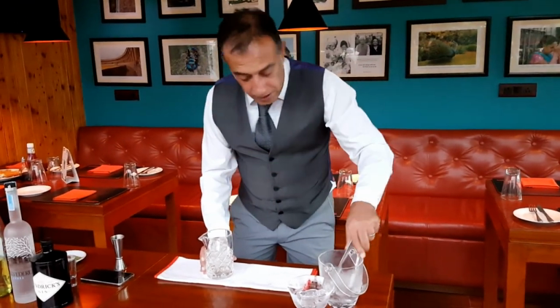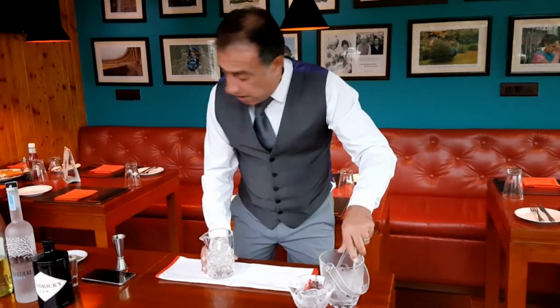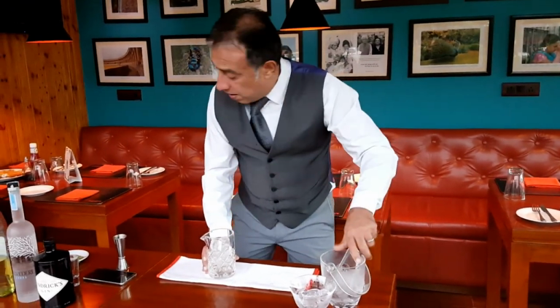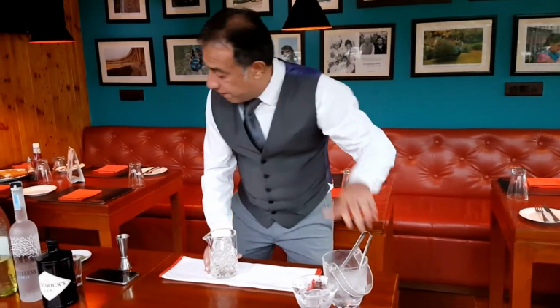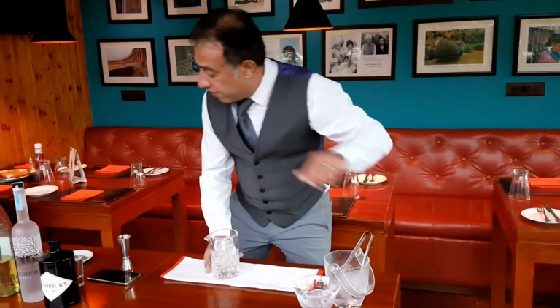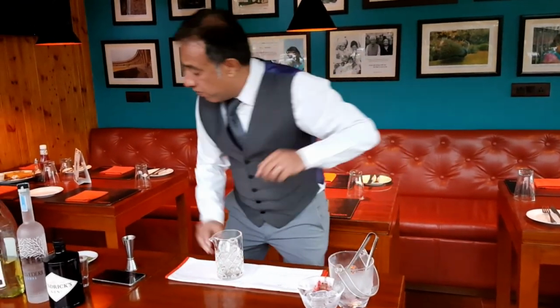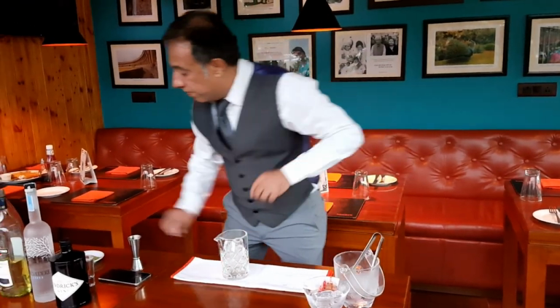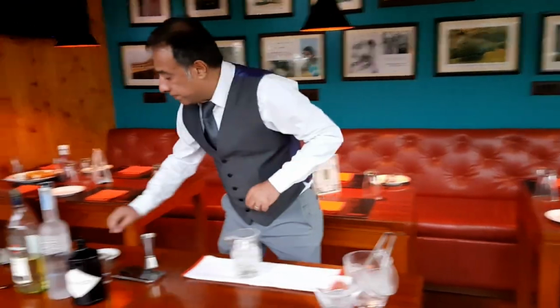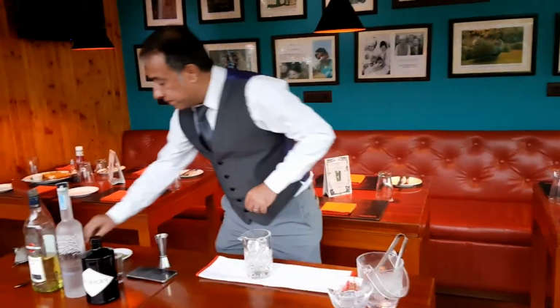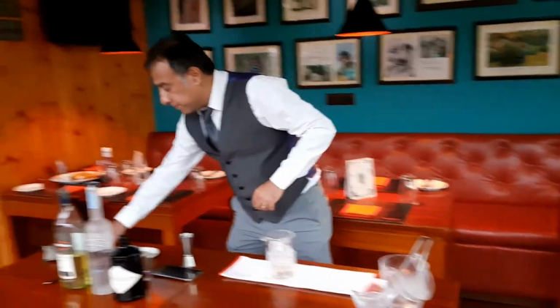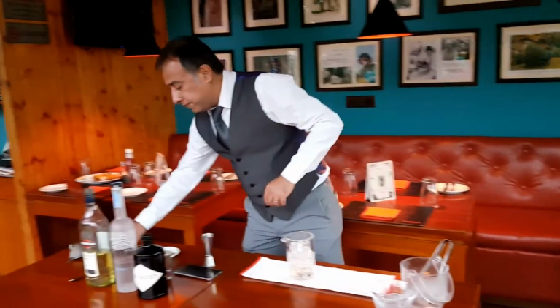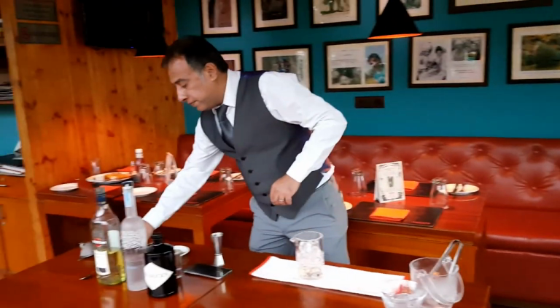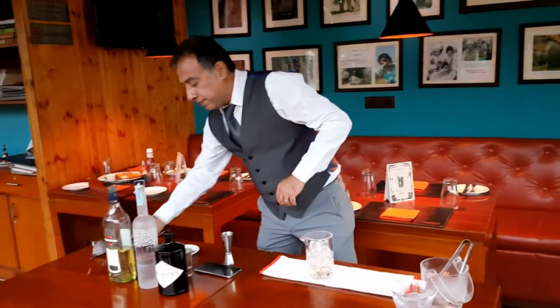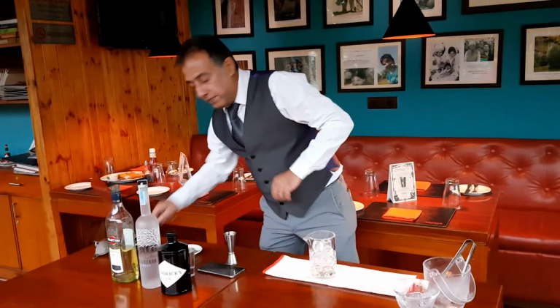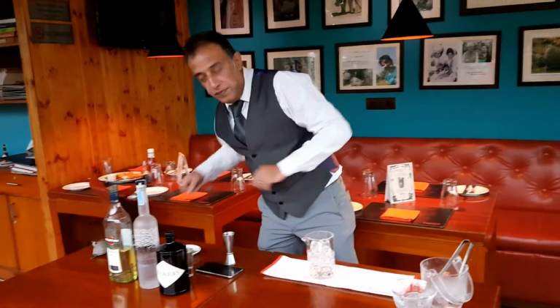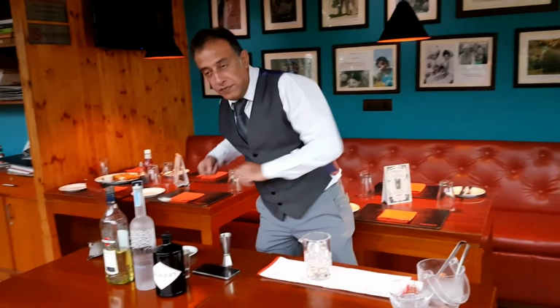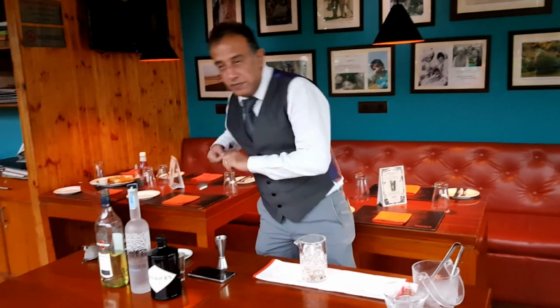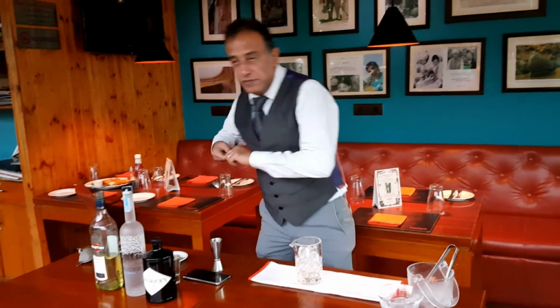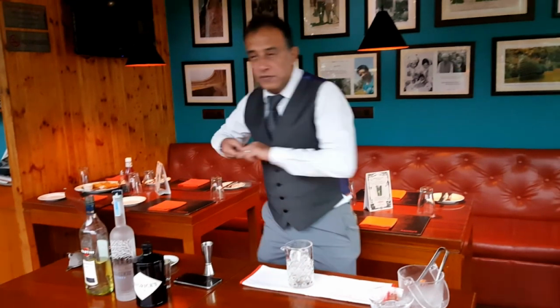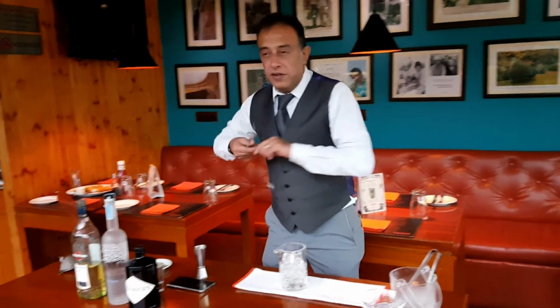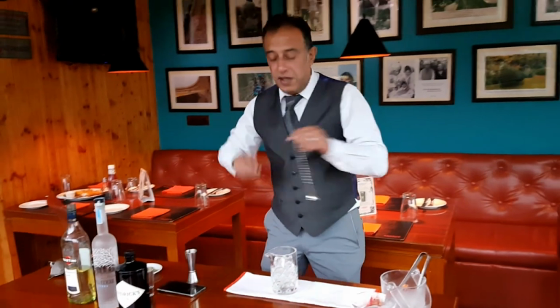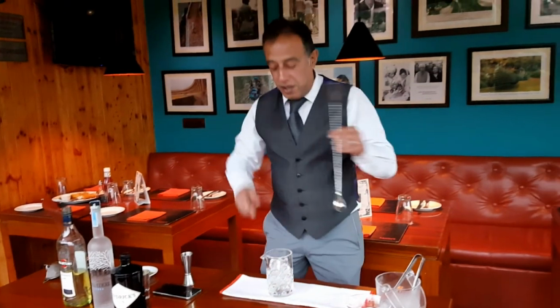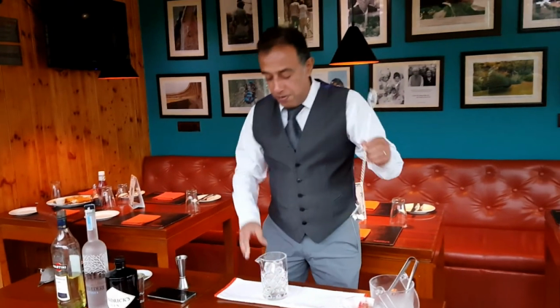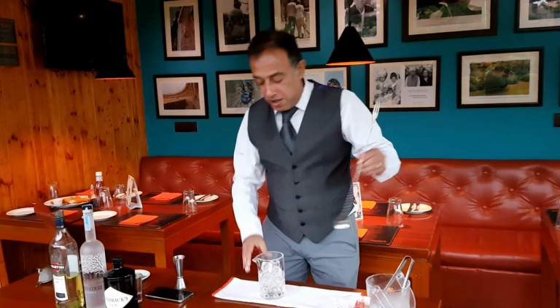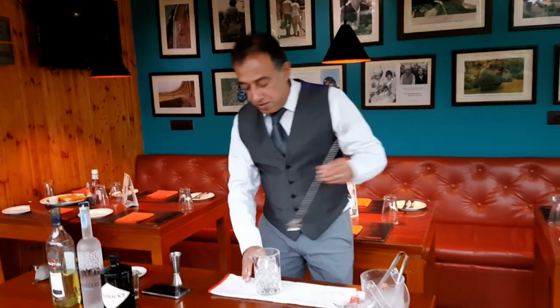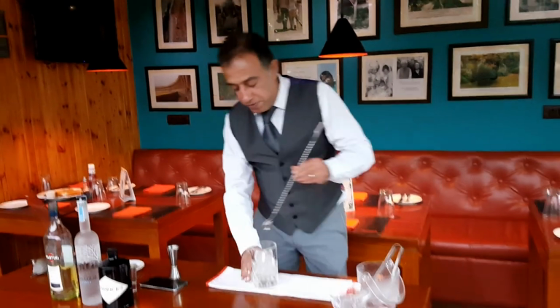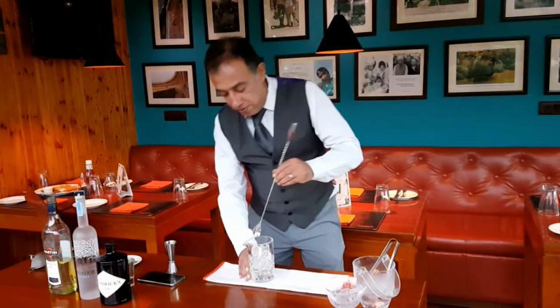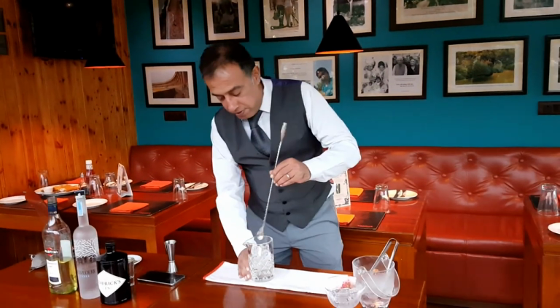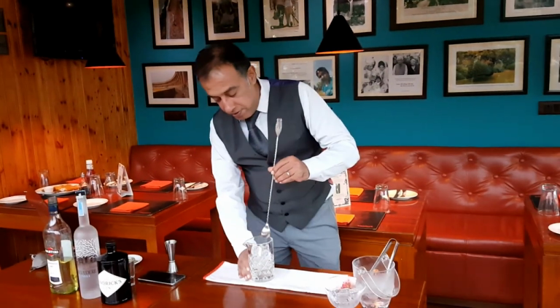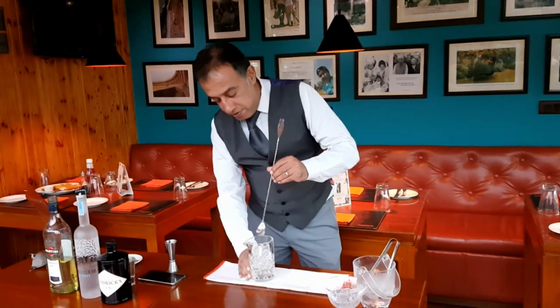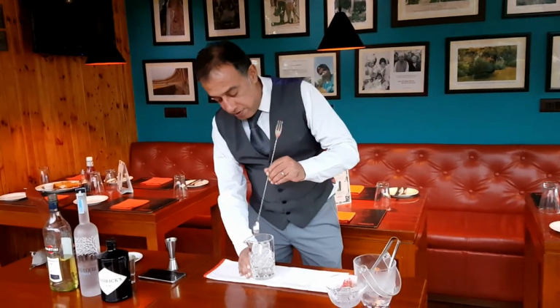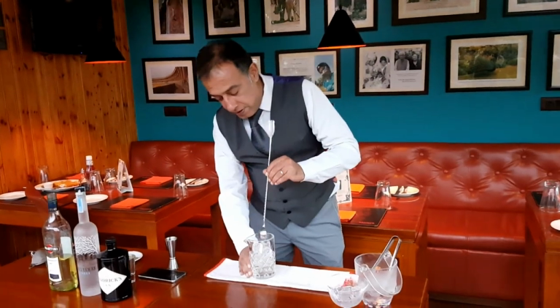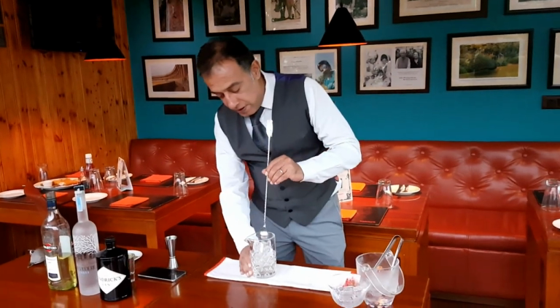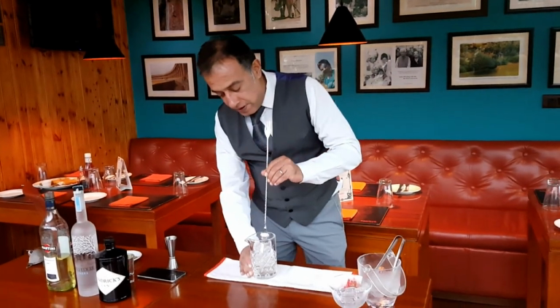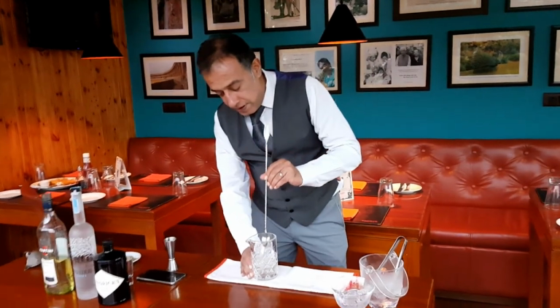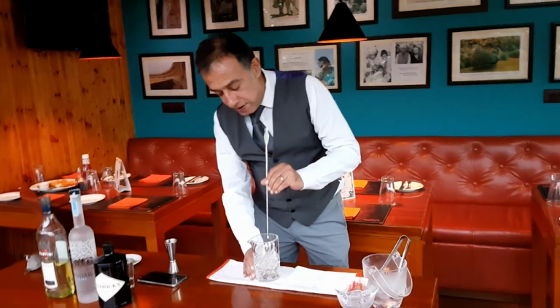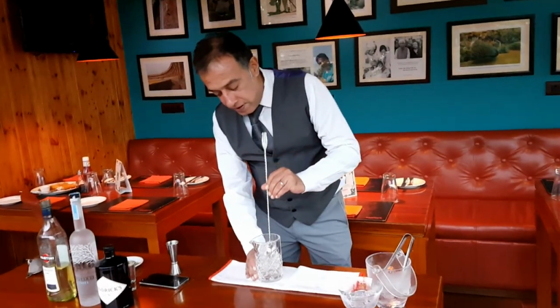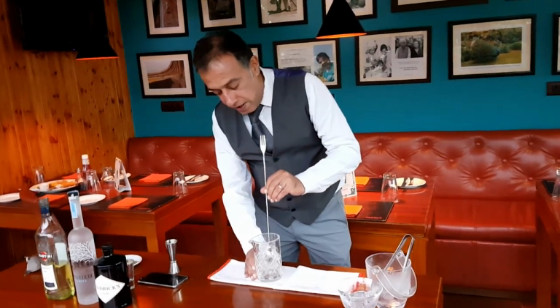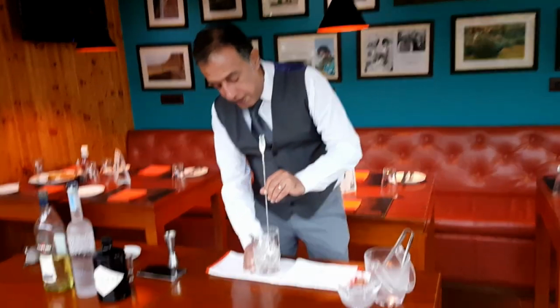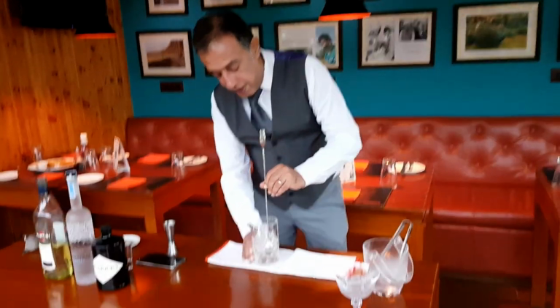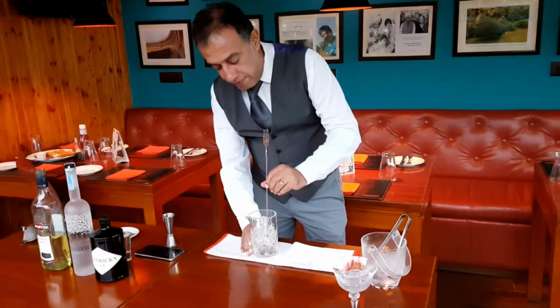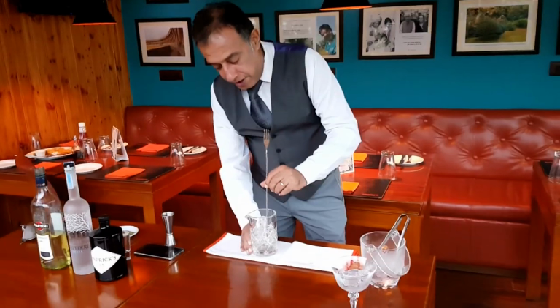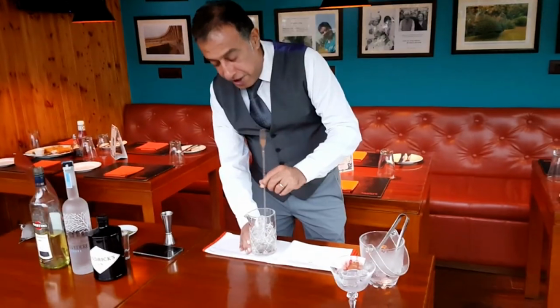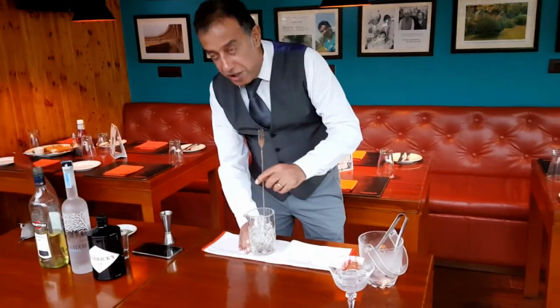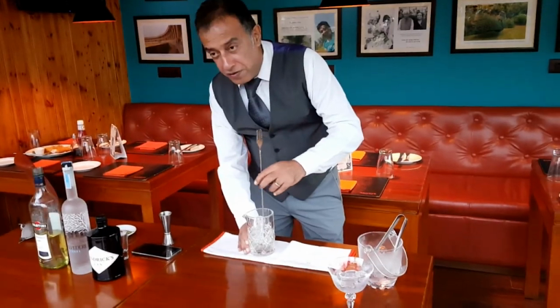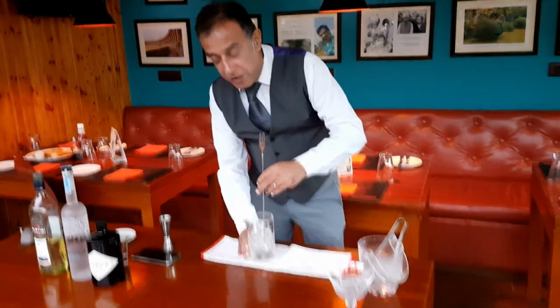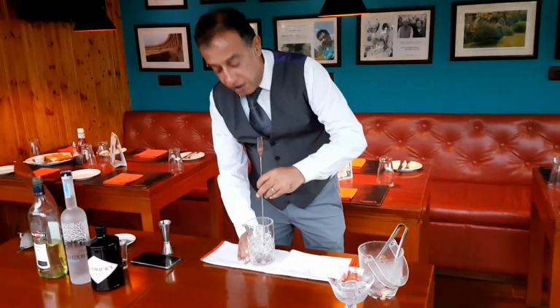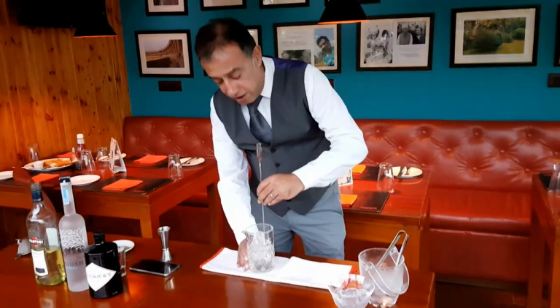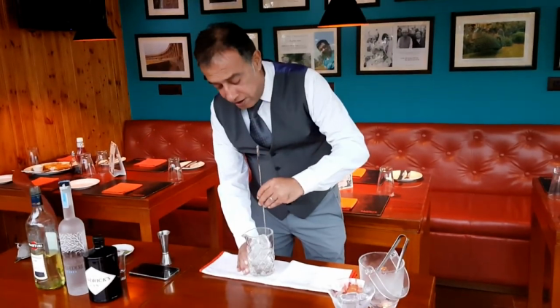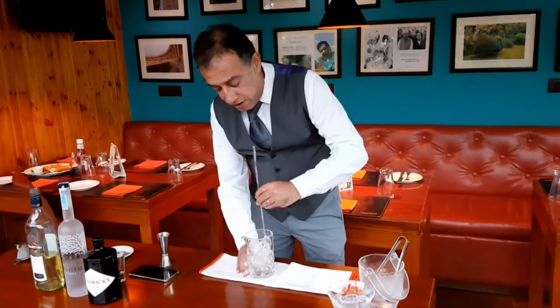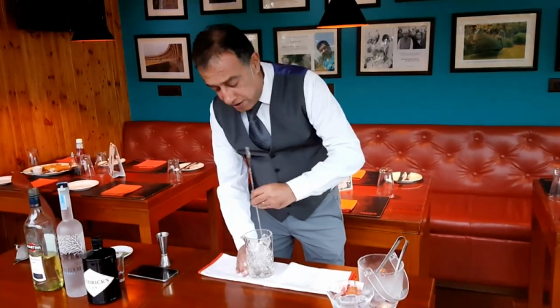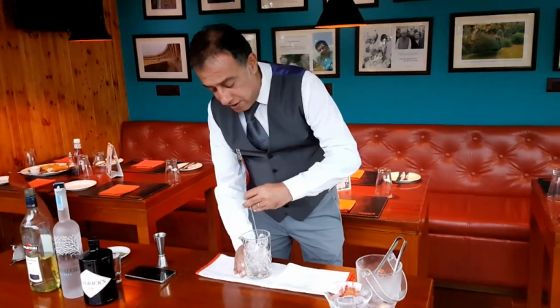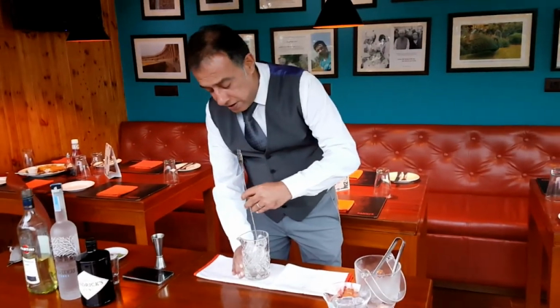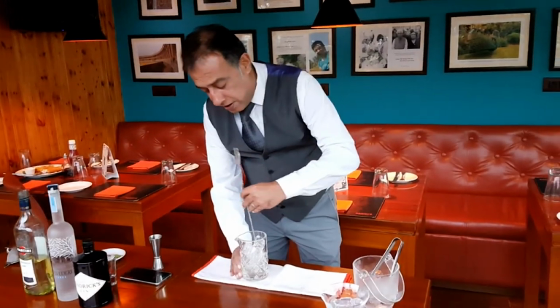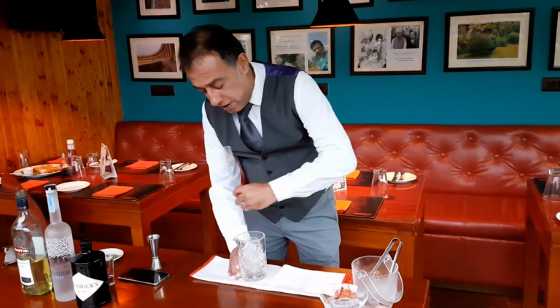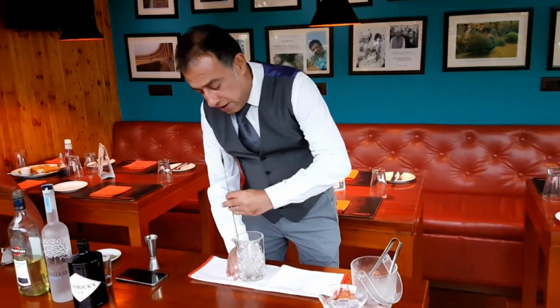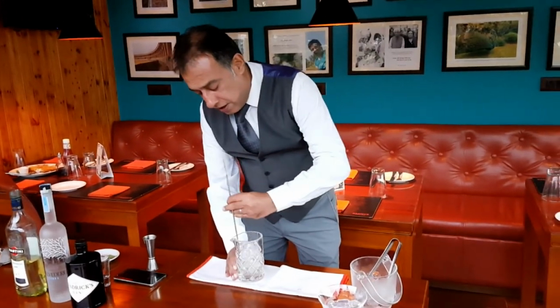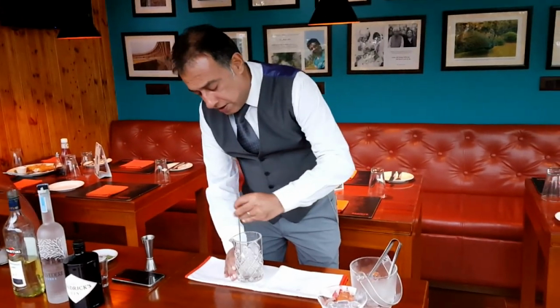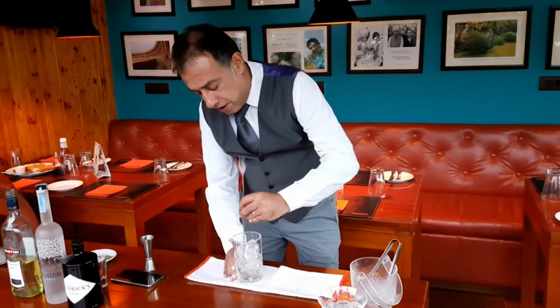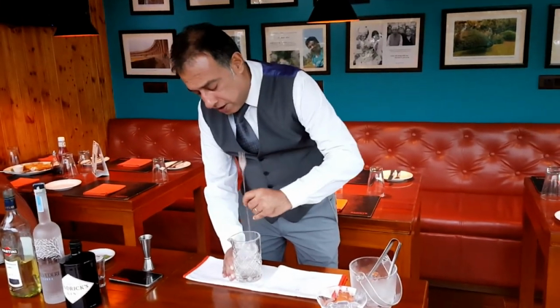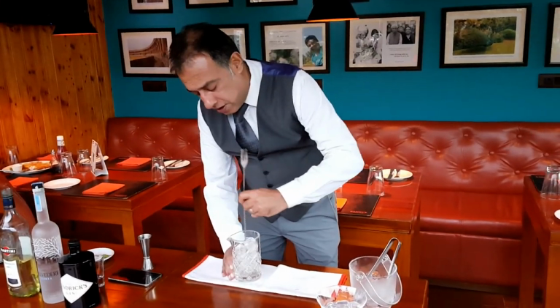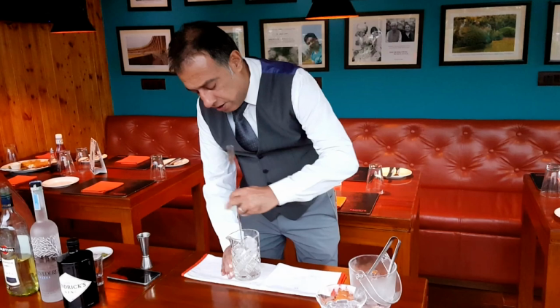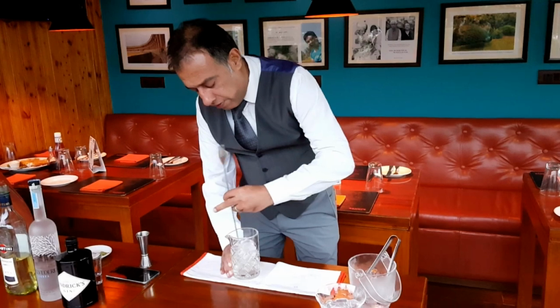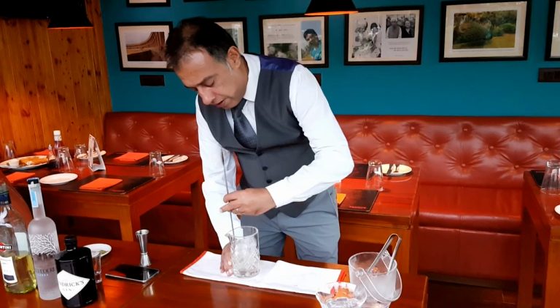There we go. With a glass cone, slide it at the end of the glass. Start stirring.